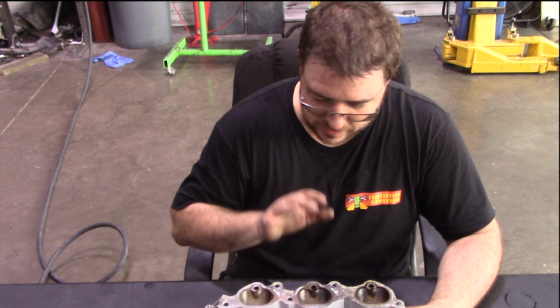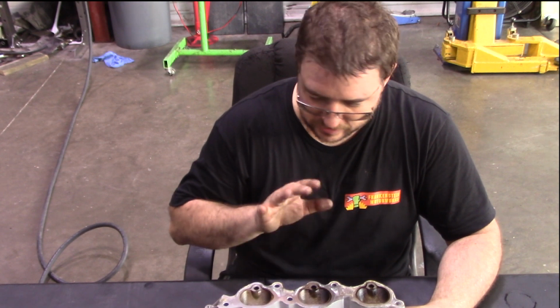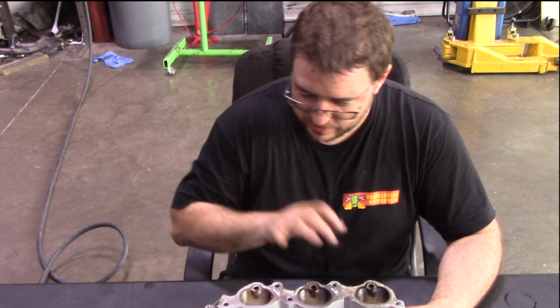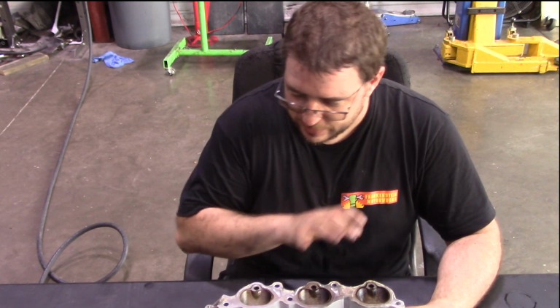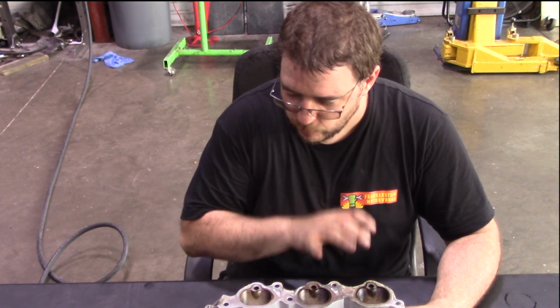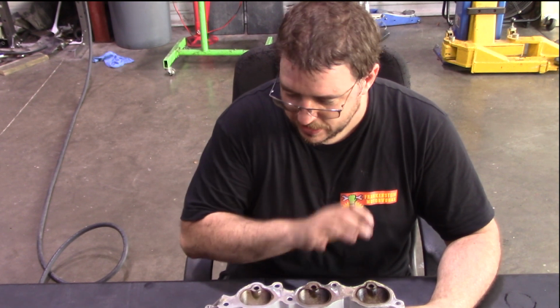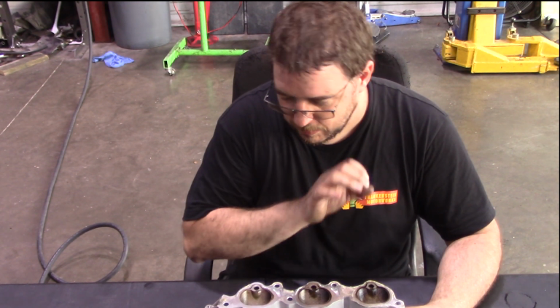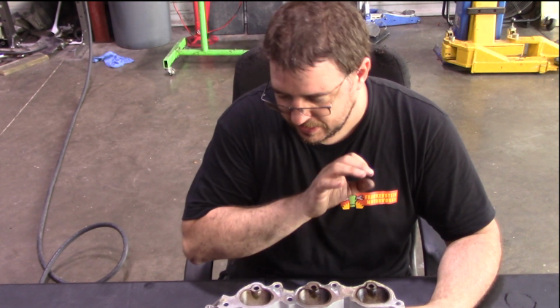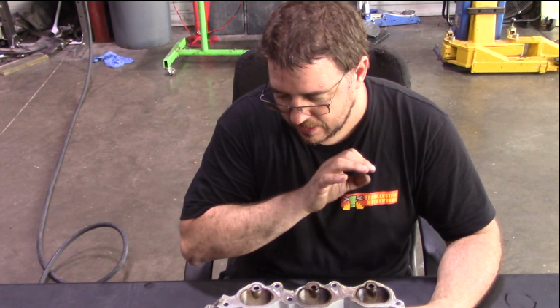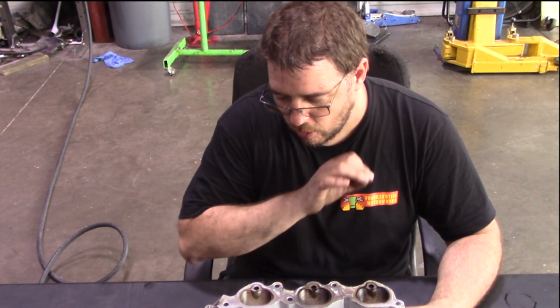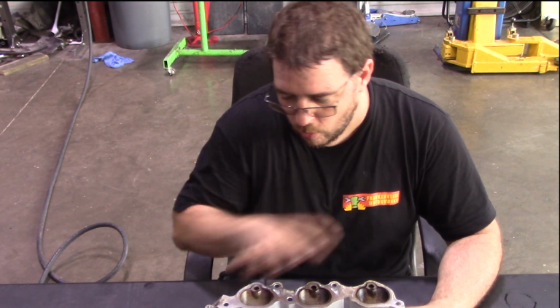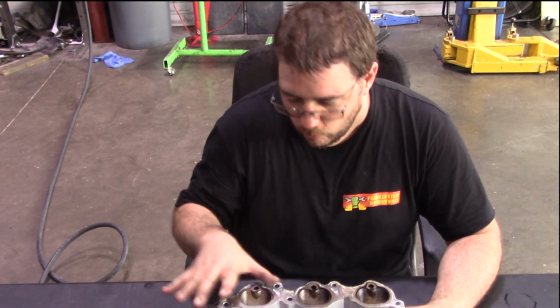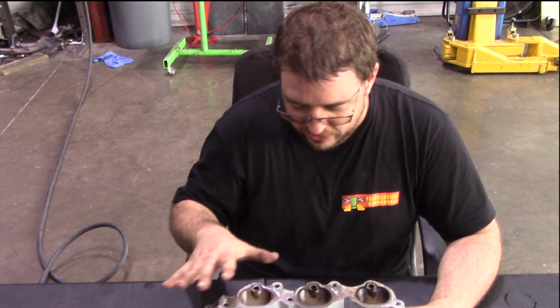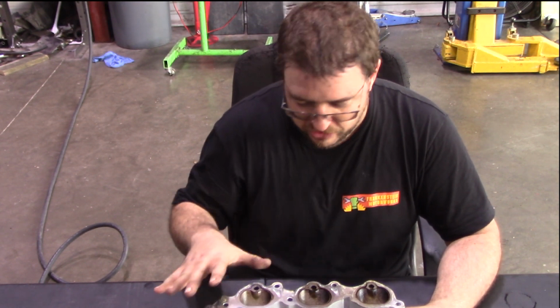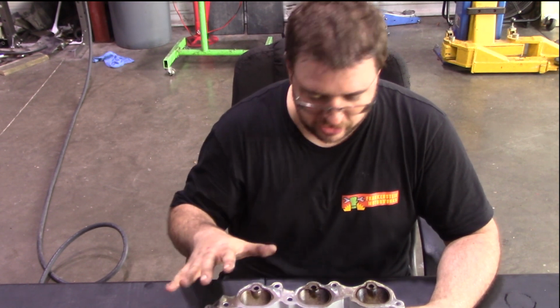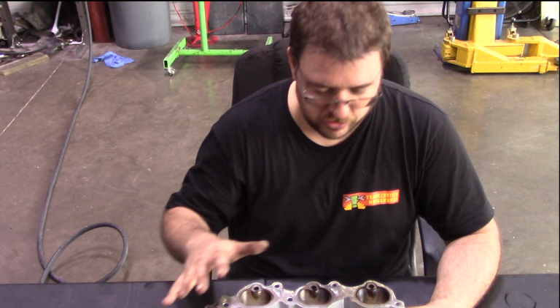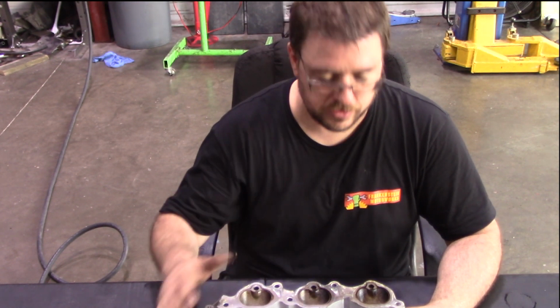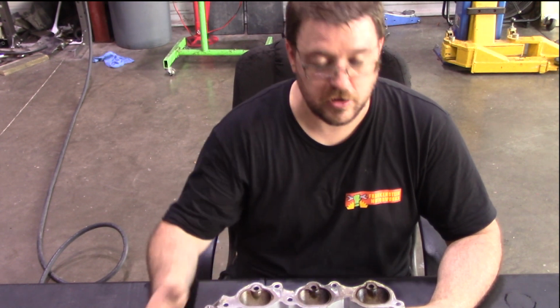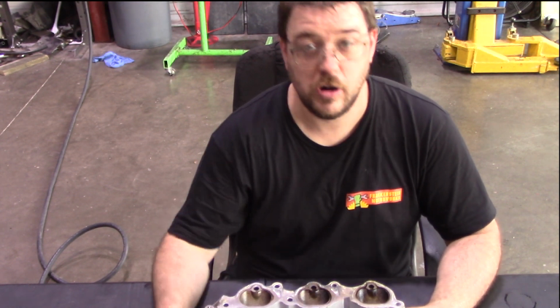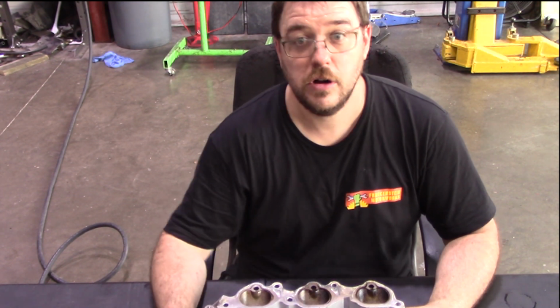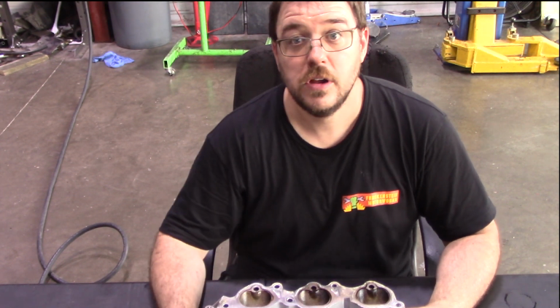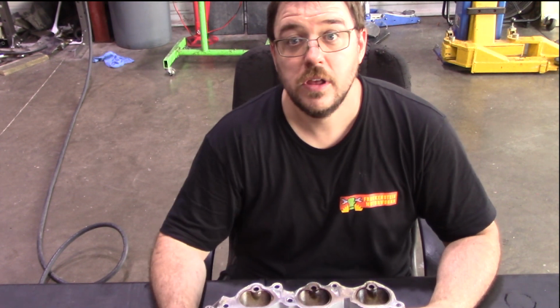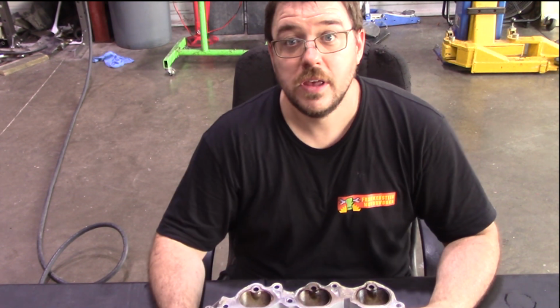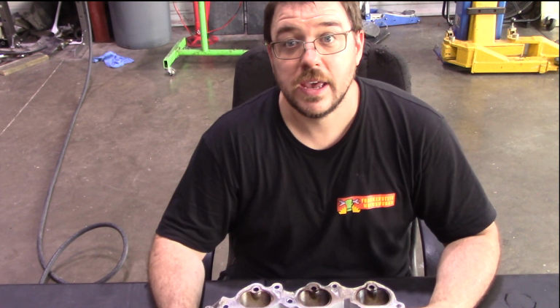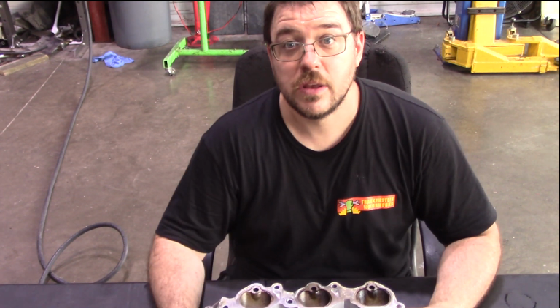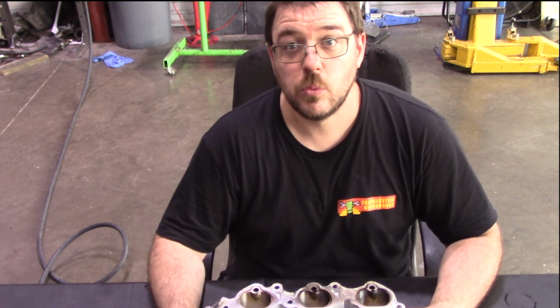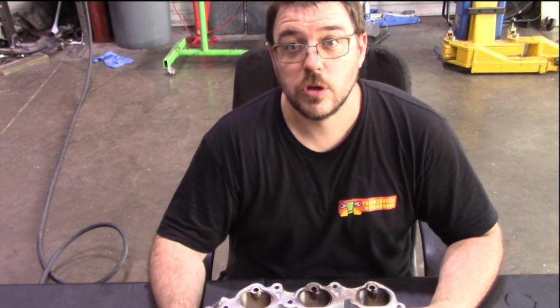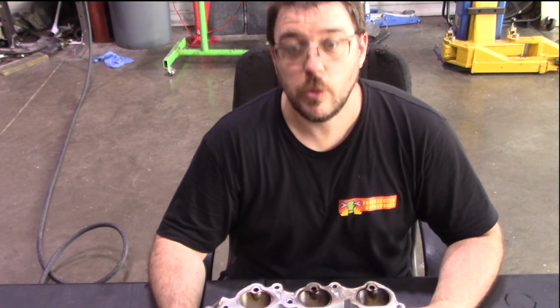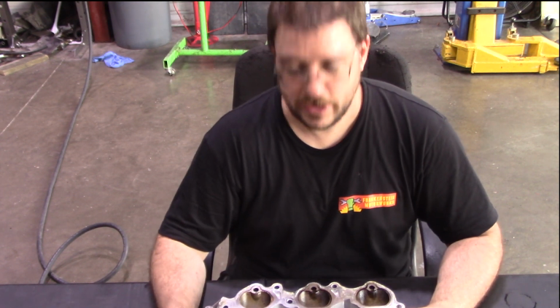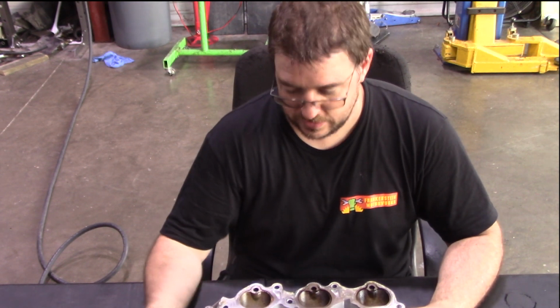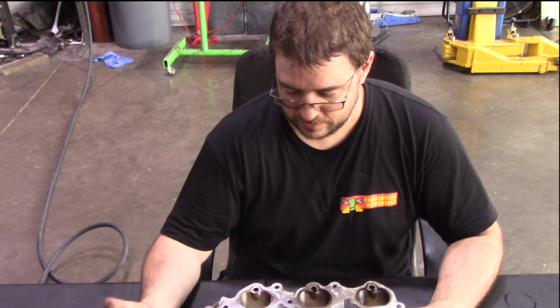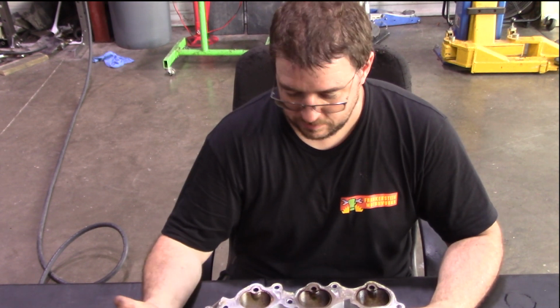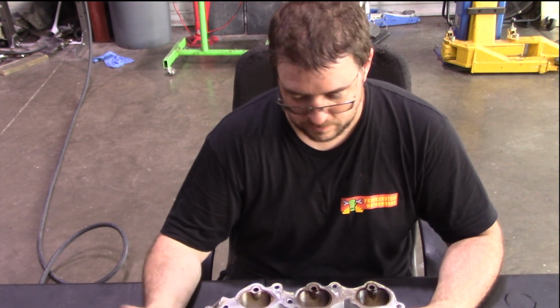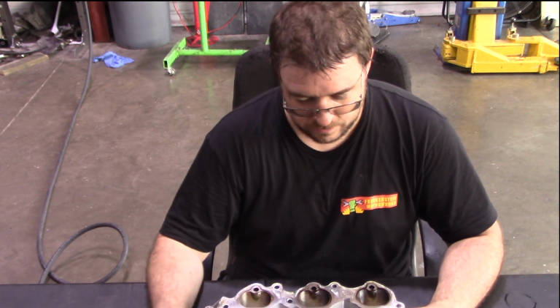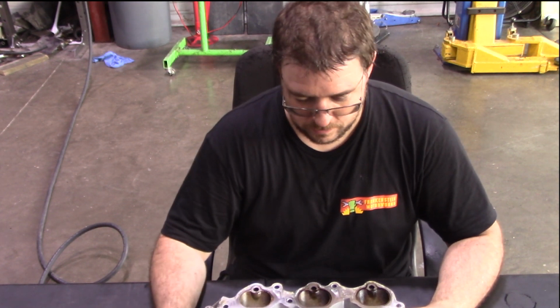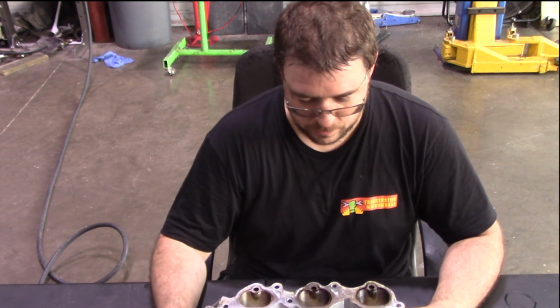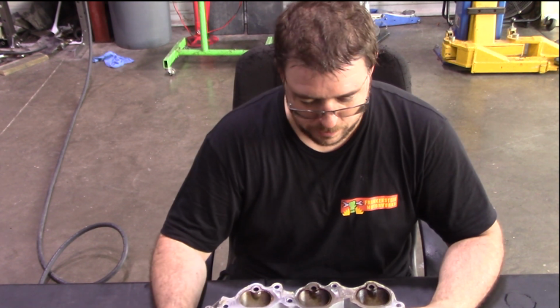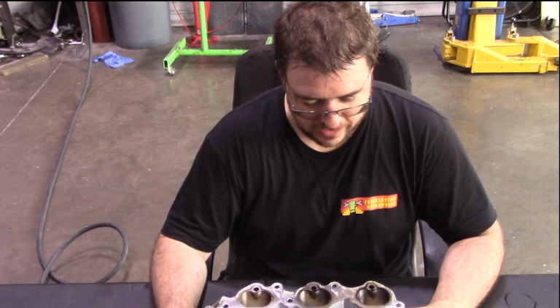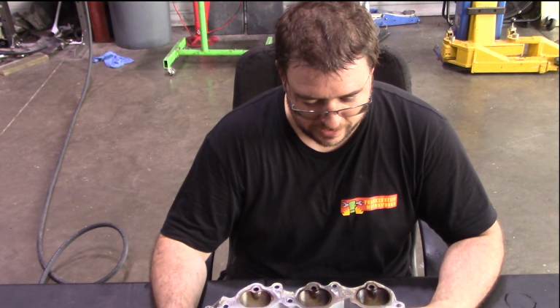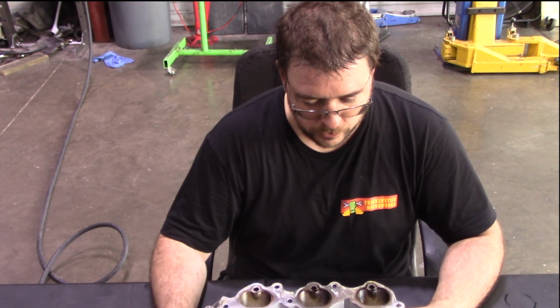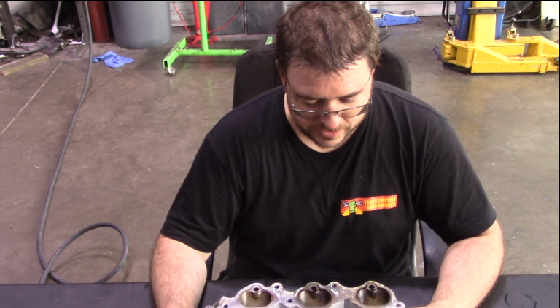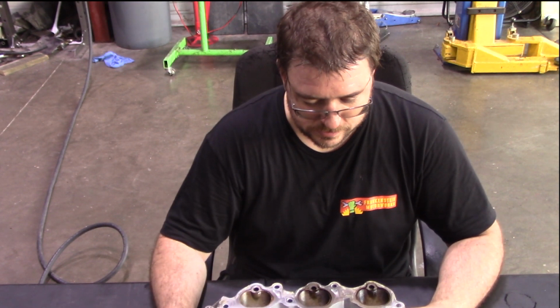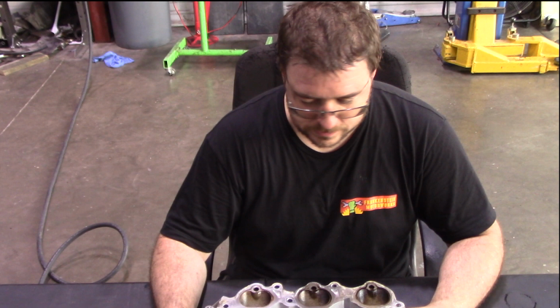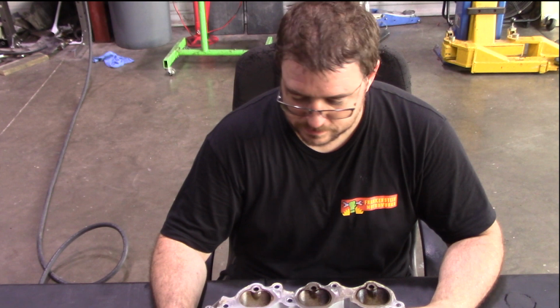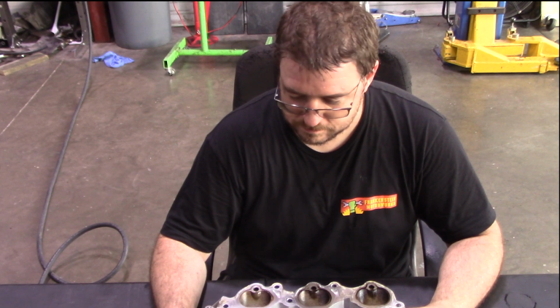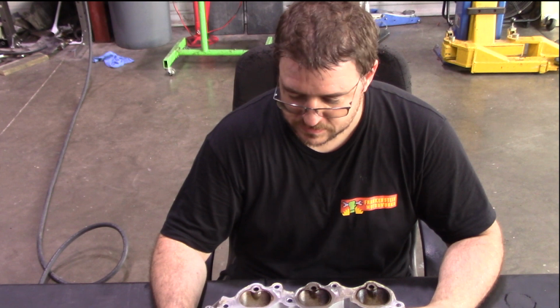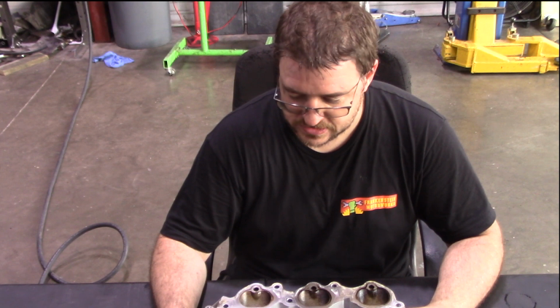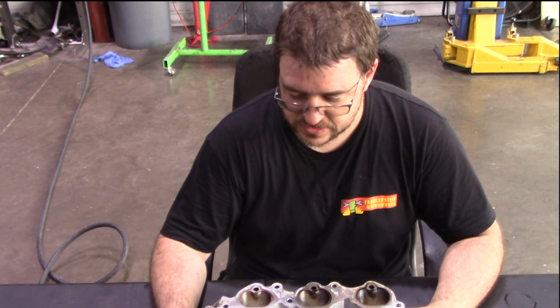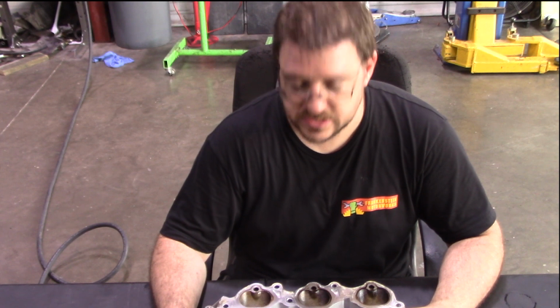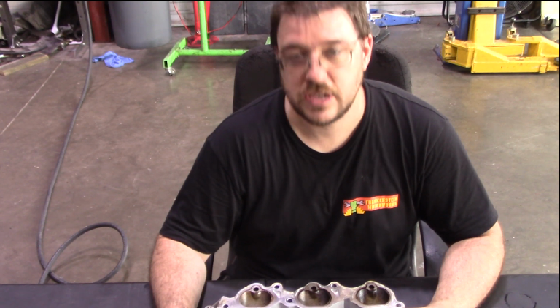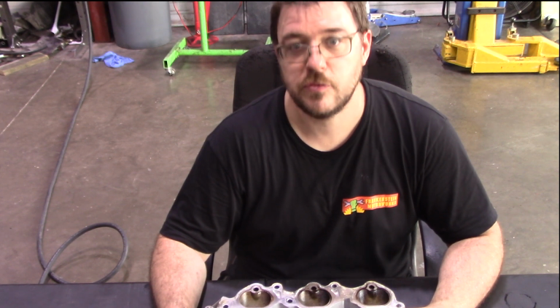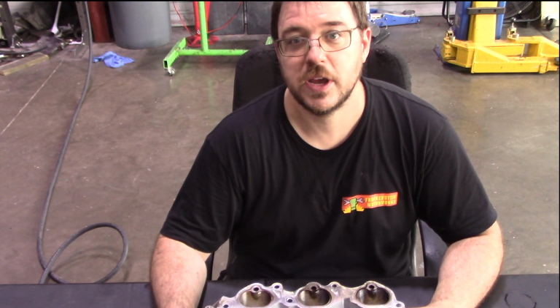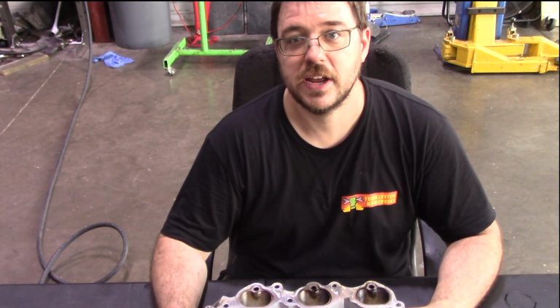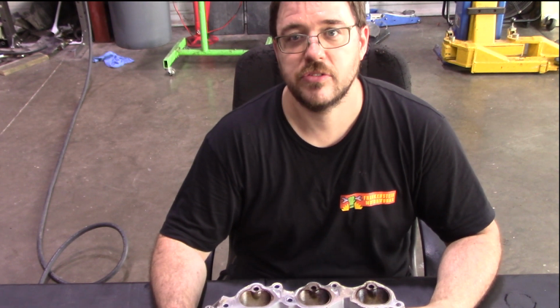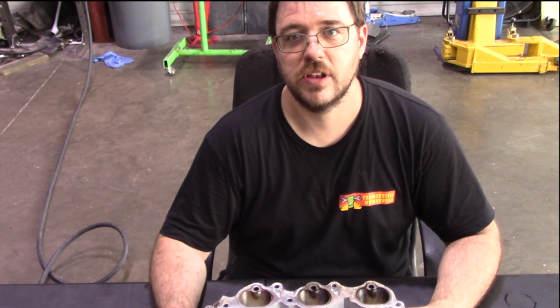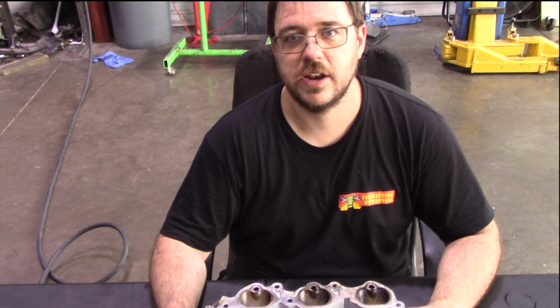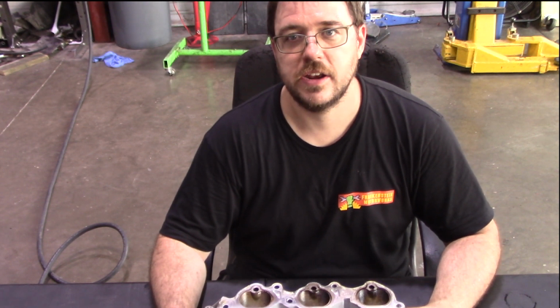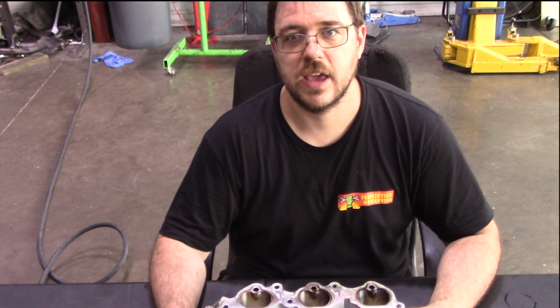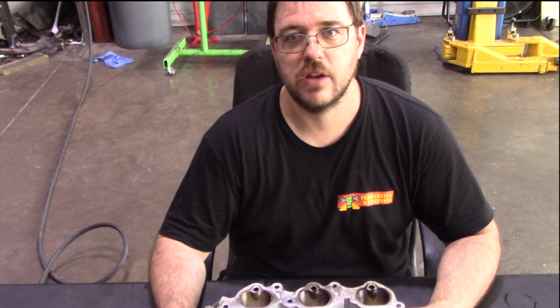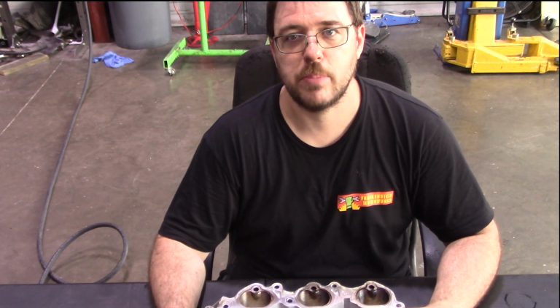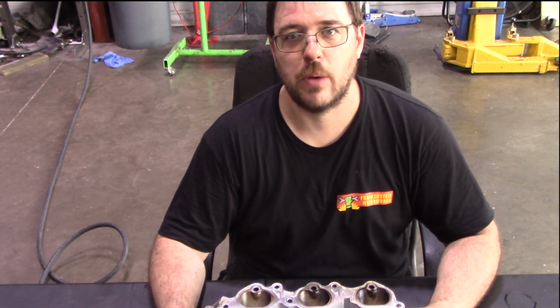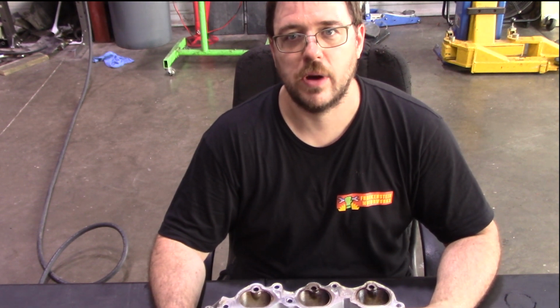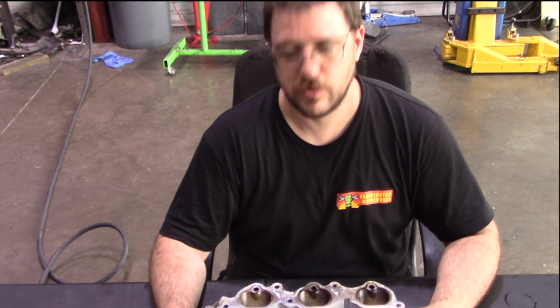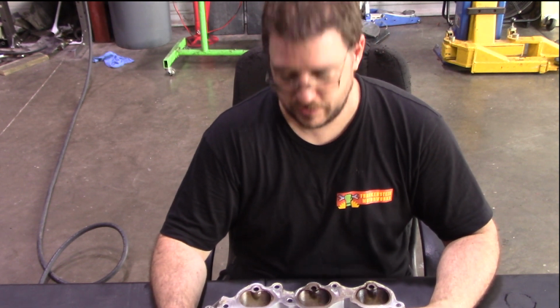That's literally going to be the only change on the car, and we'll go ahead and dyno it and see if we can isolate any kind of power out of it.